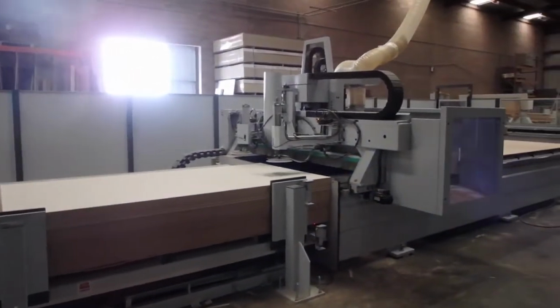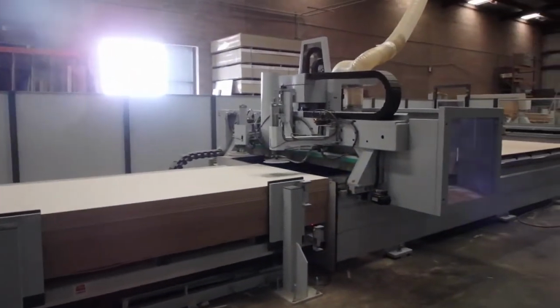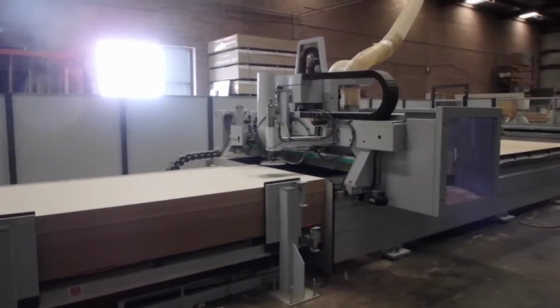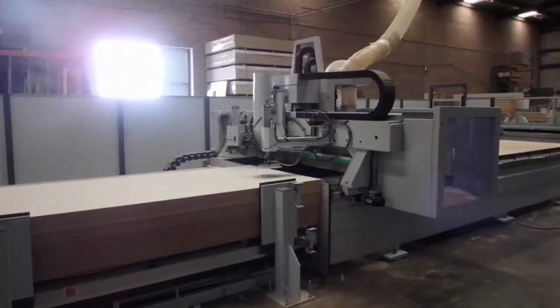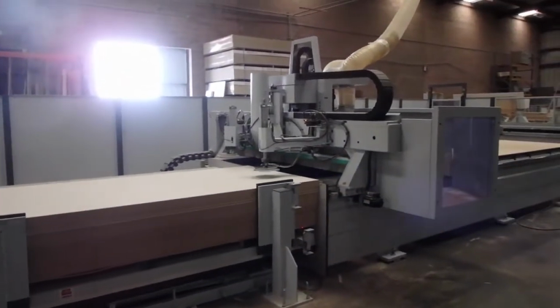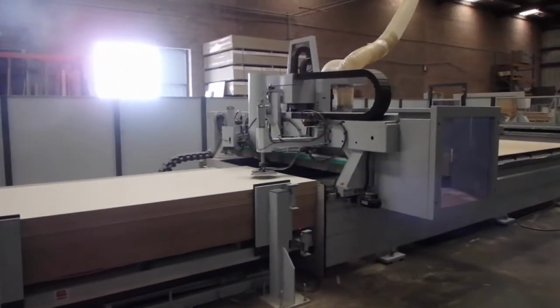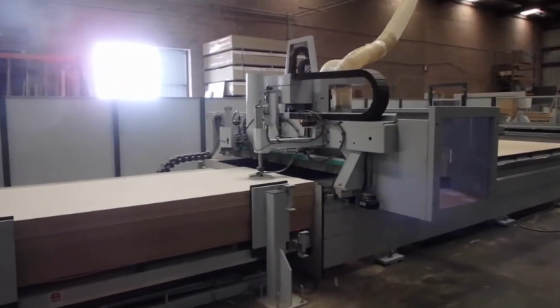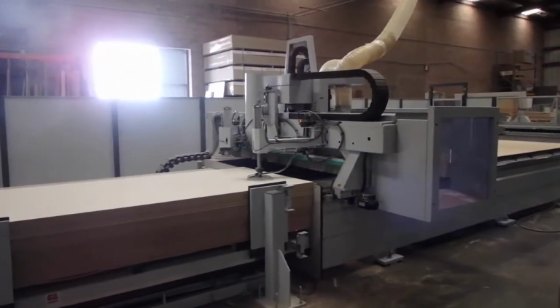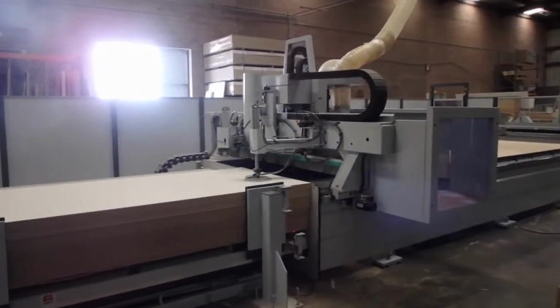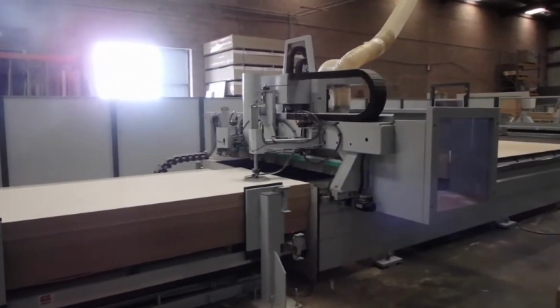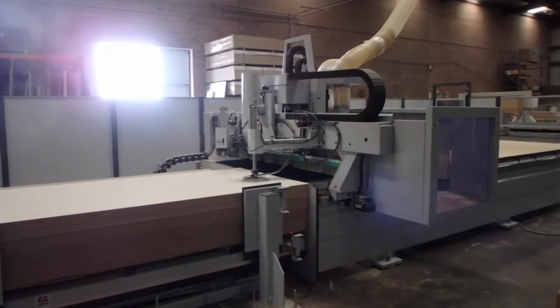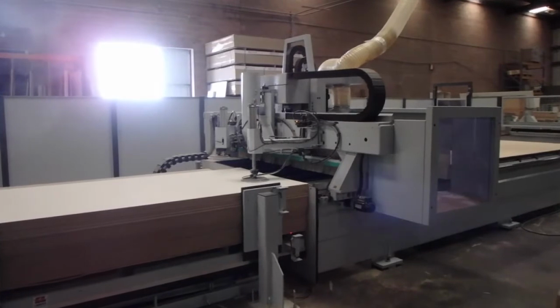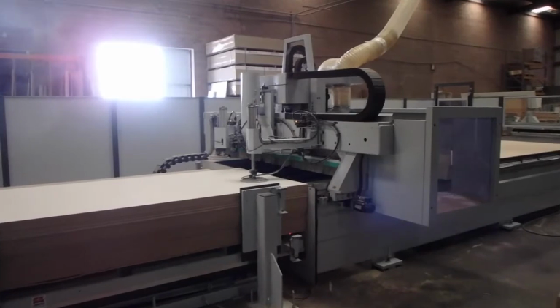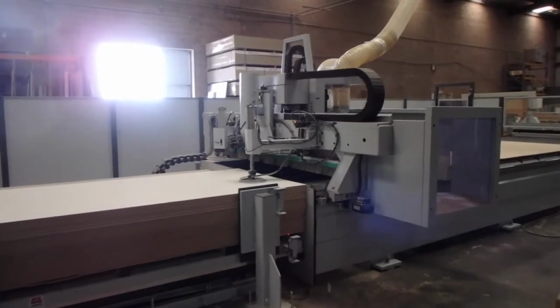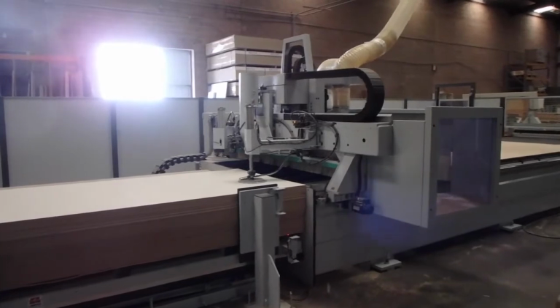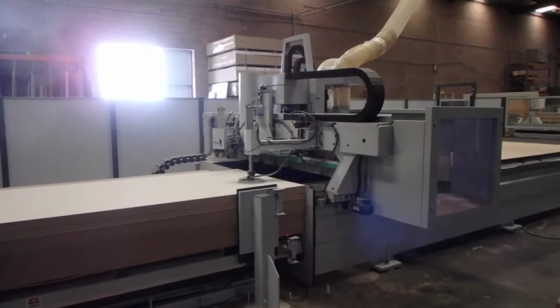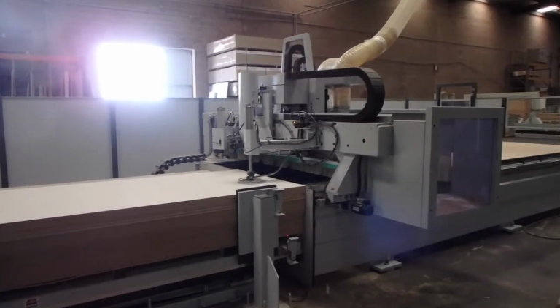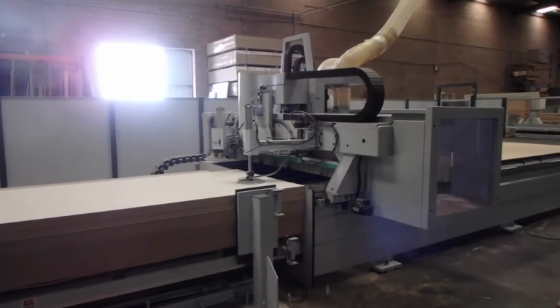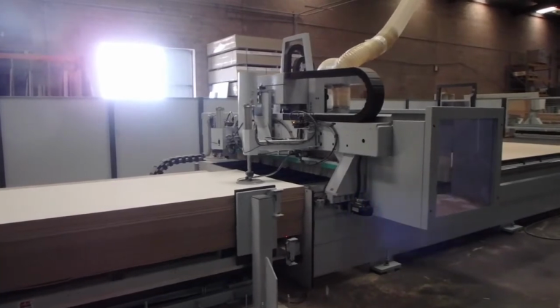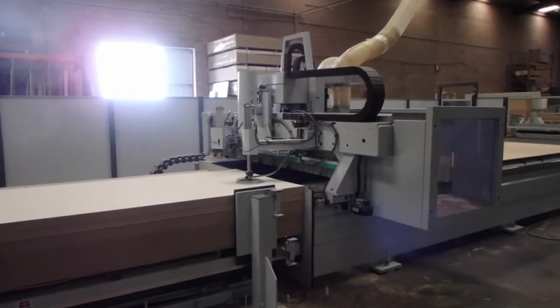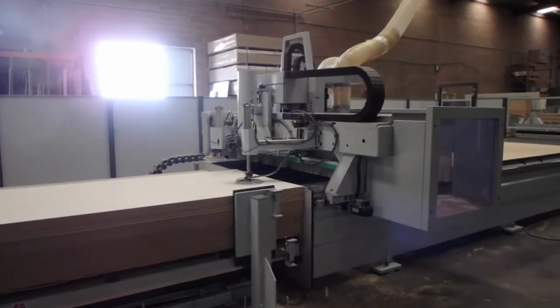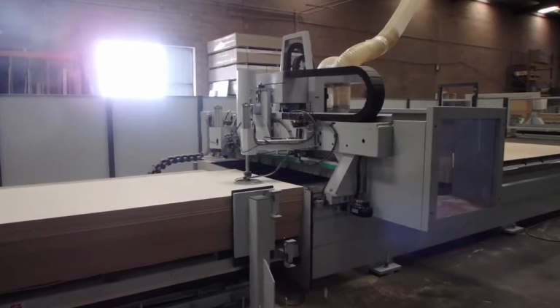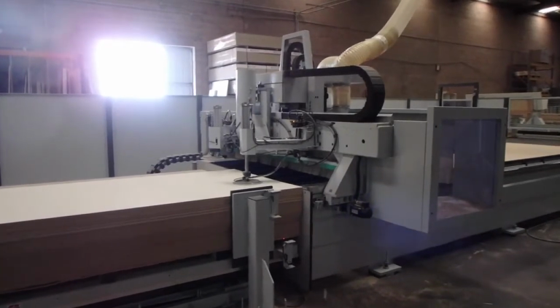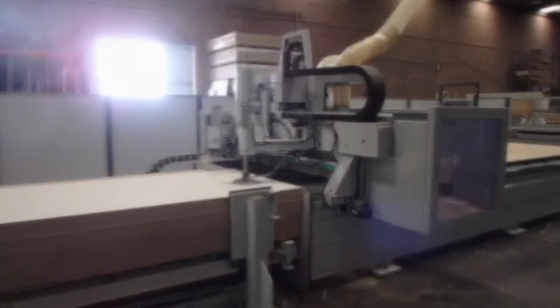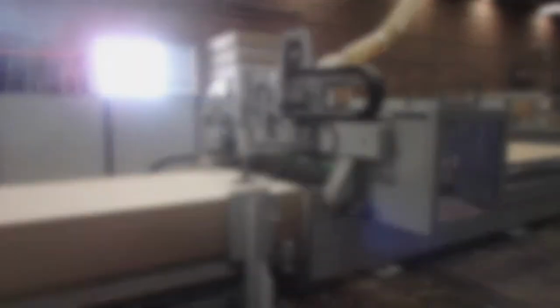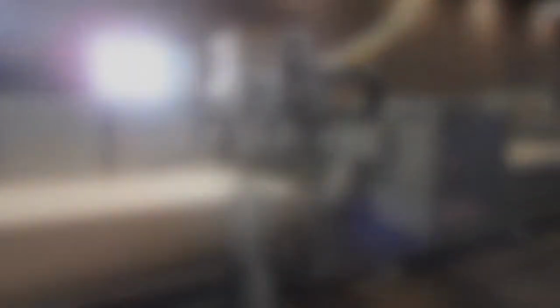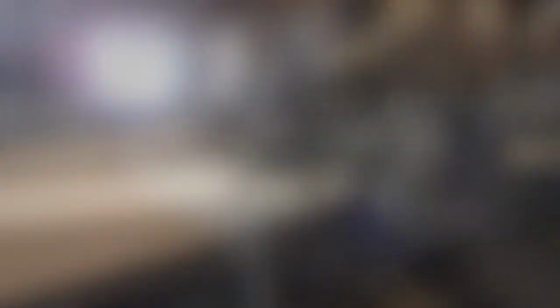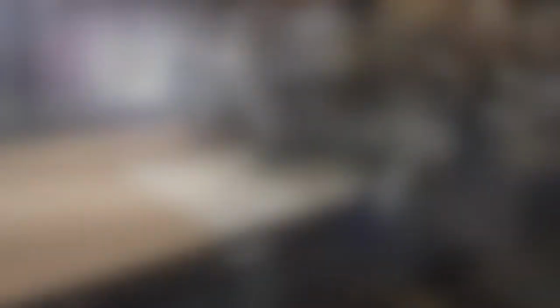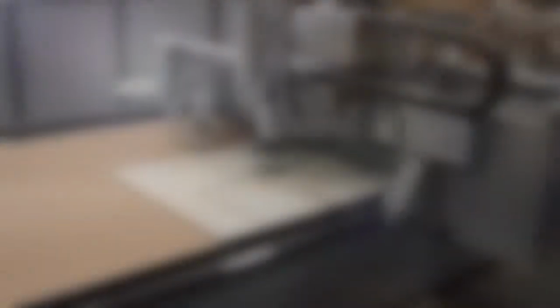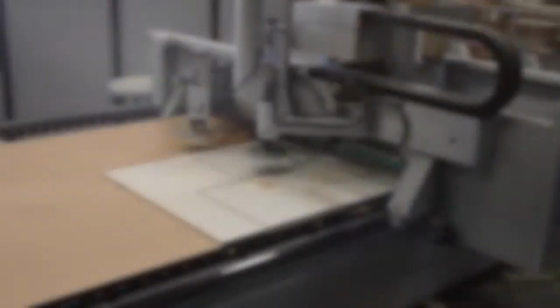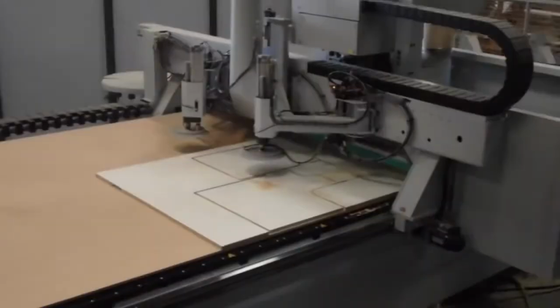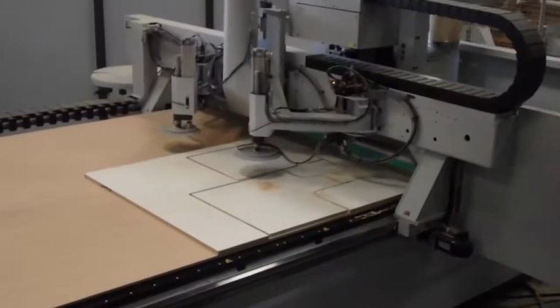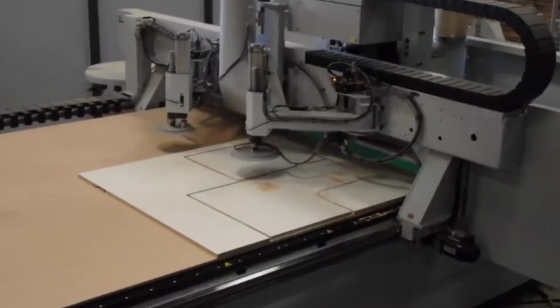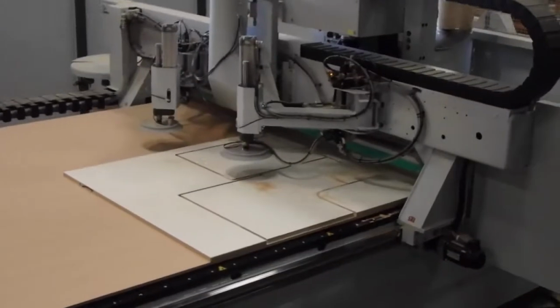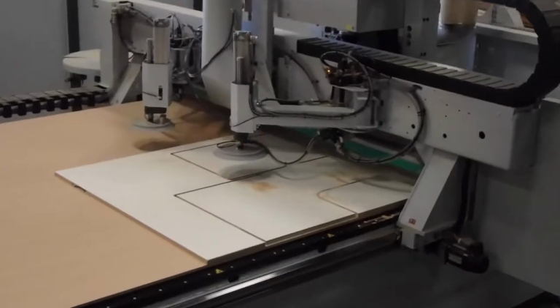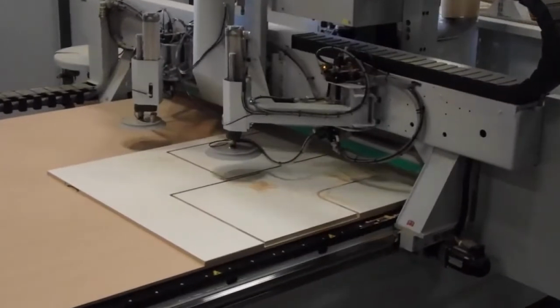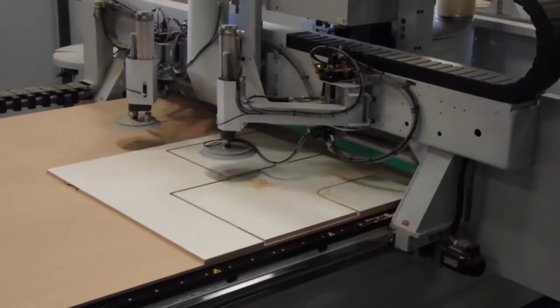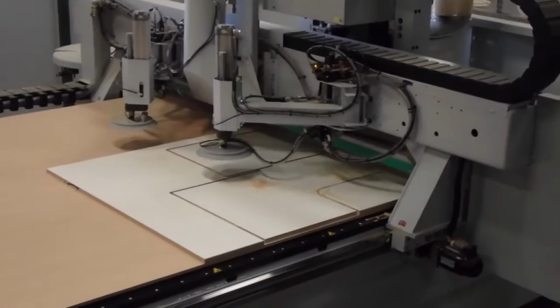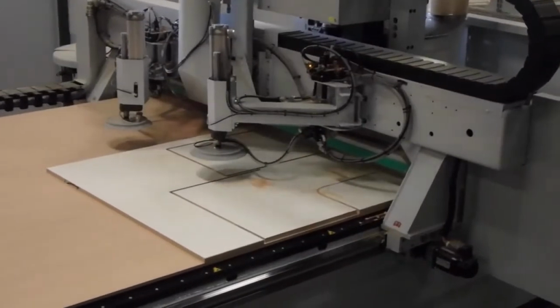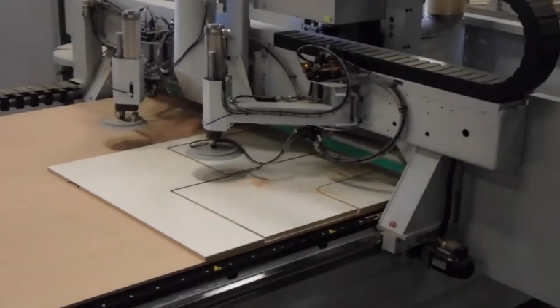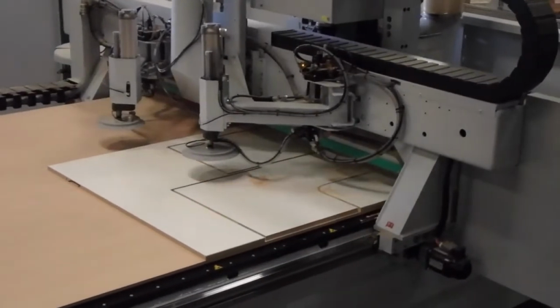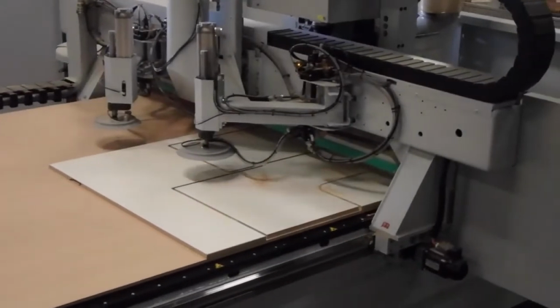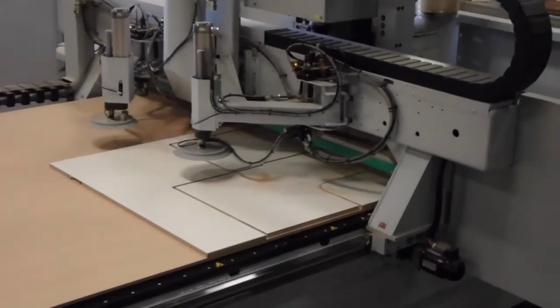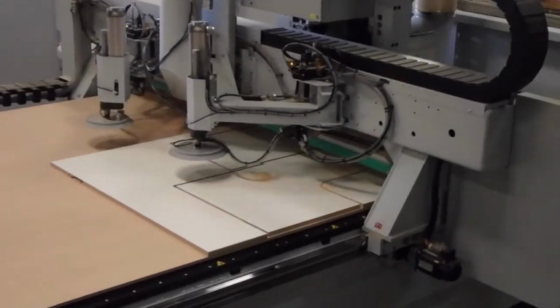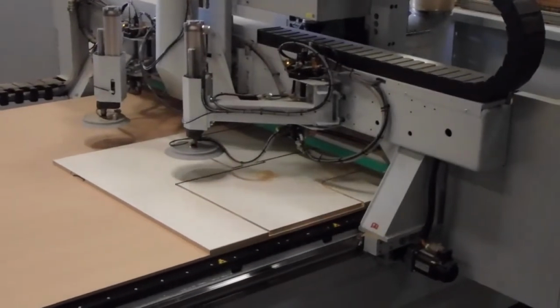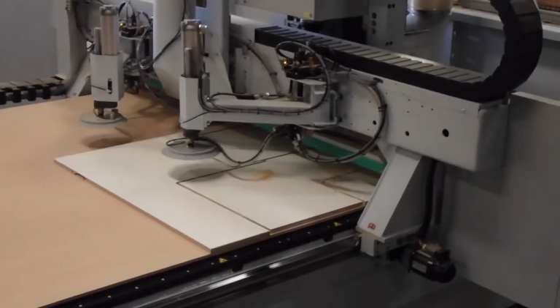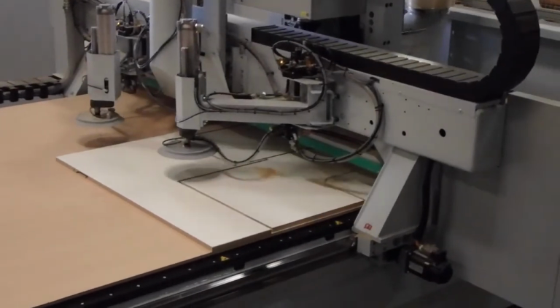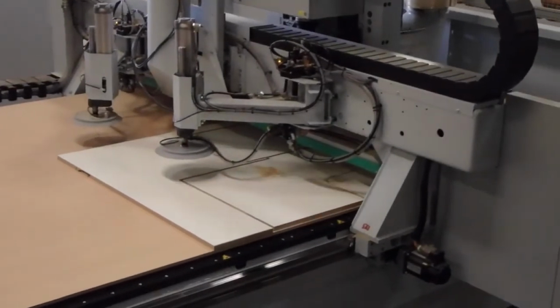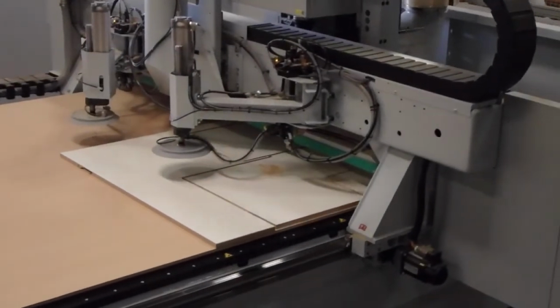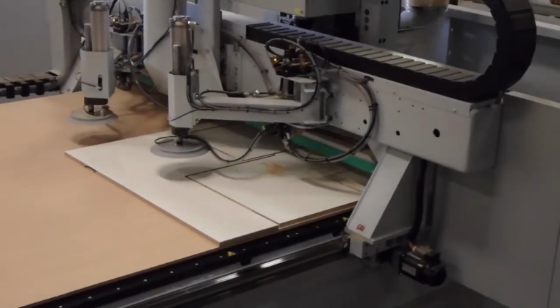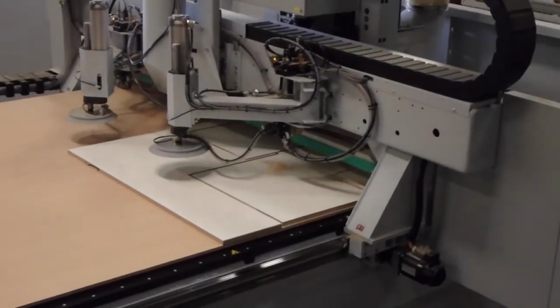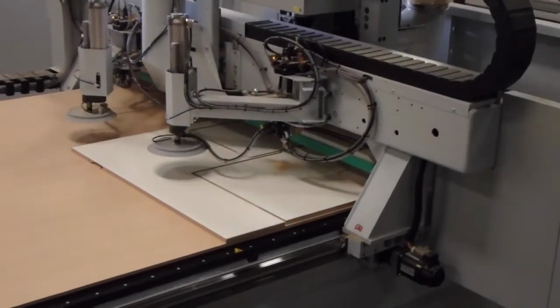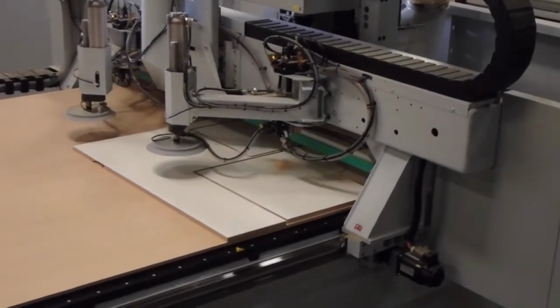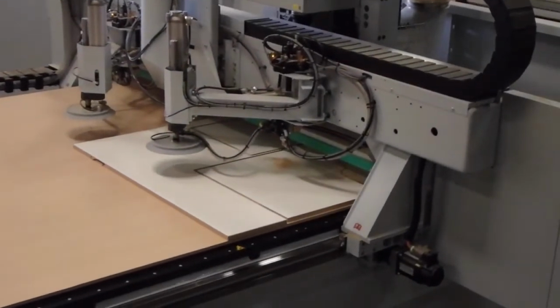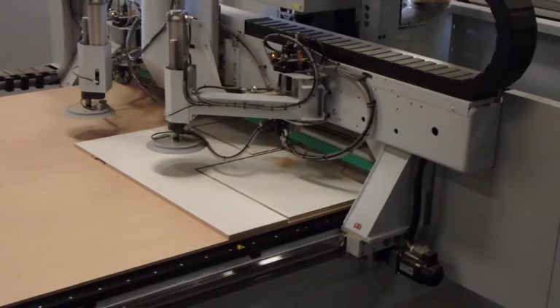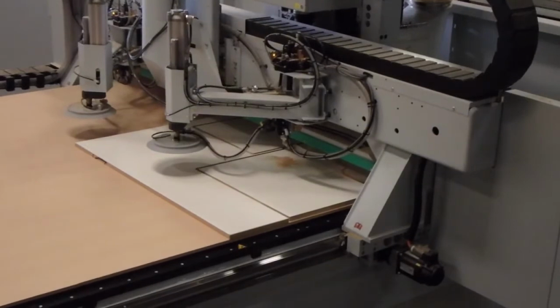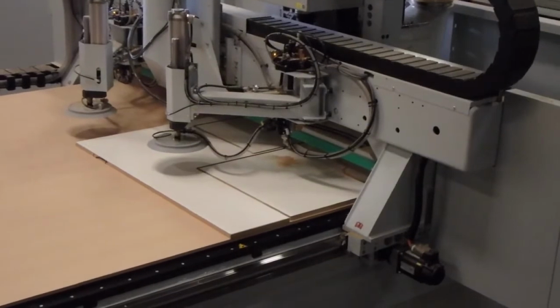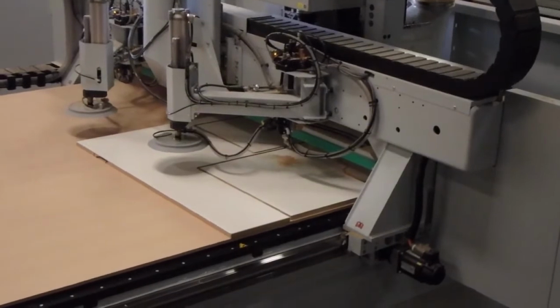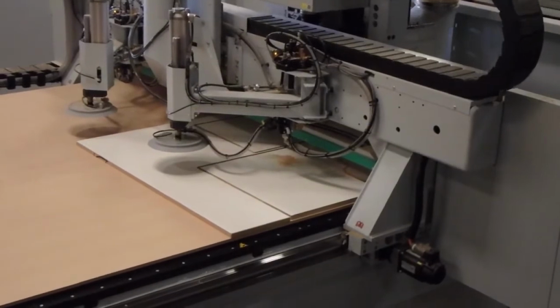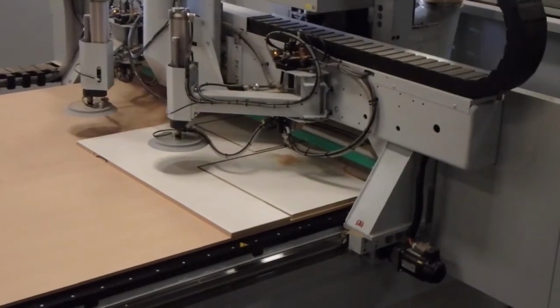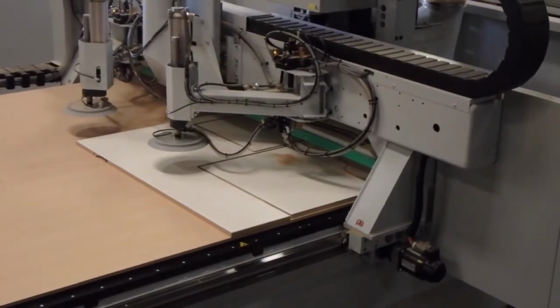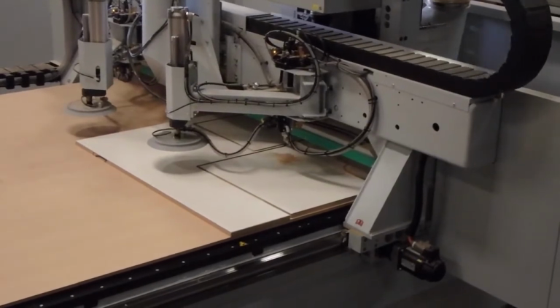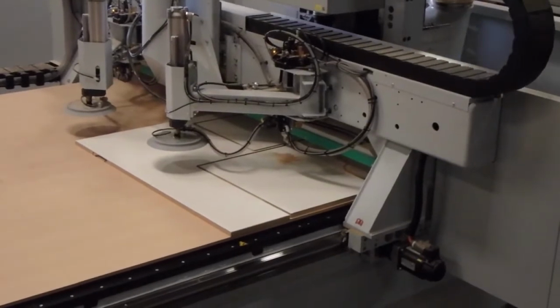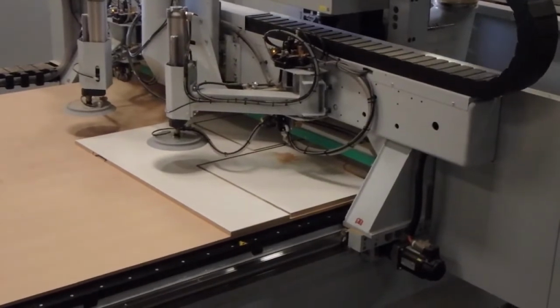Equally important, it ensures that each piece of material is cut, drilled, and finished with remarkable accuracy.